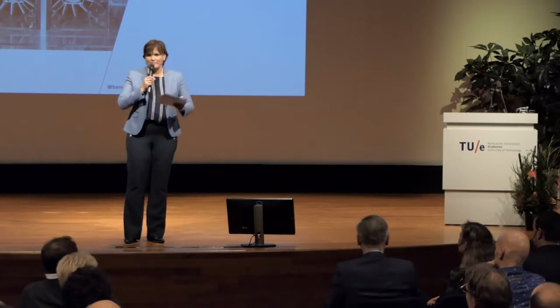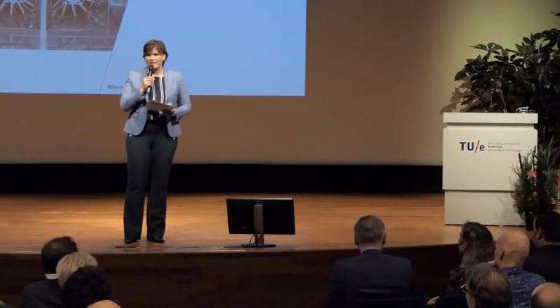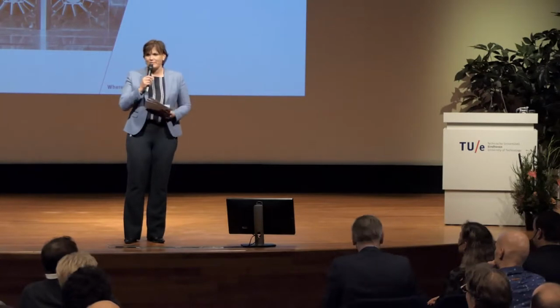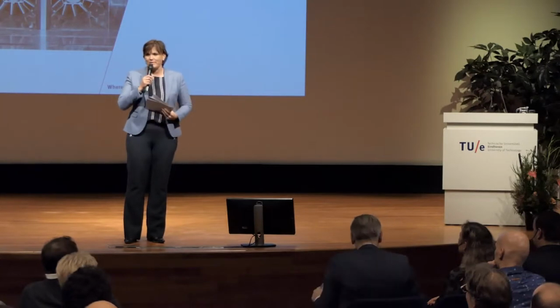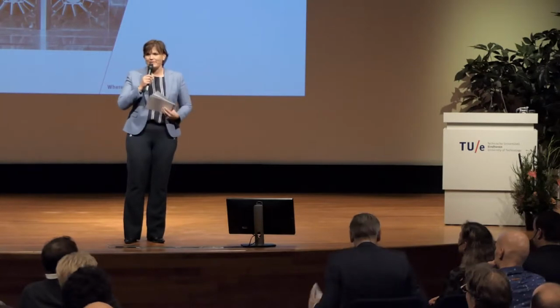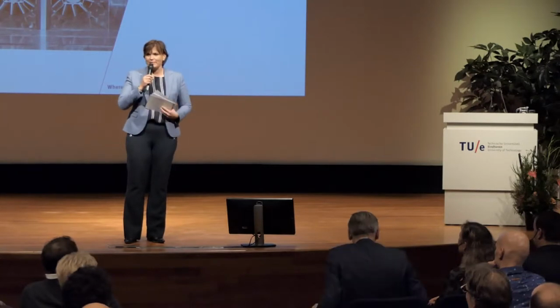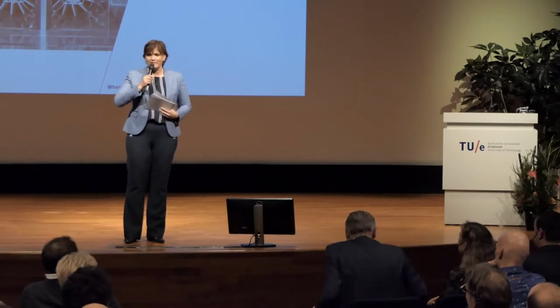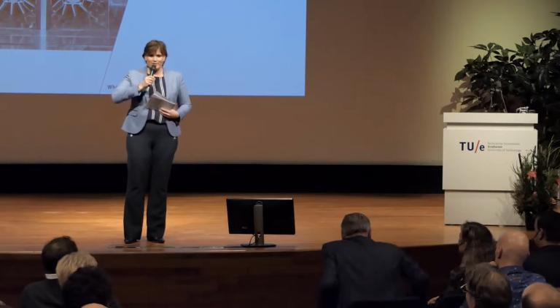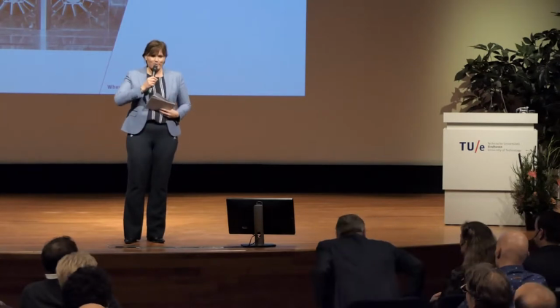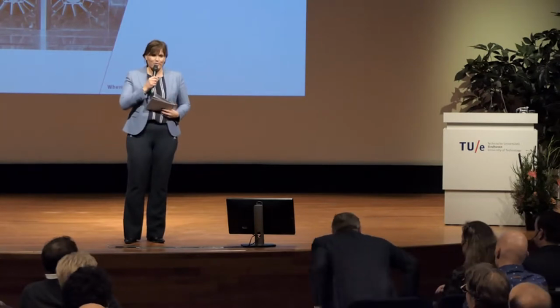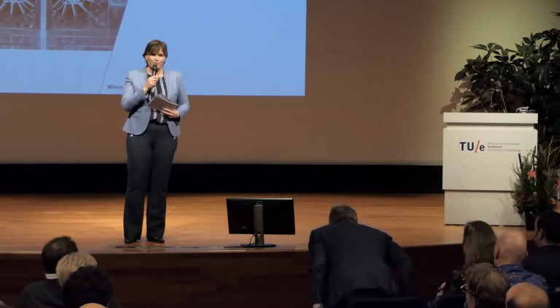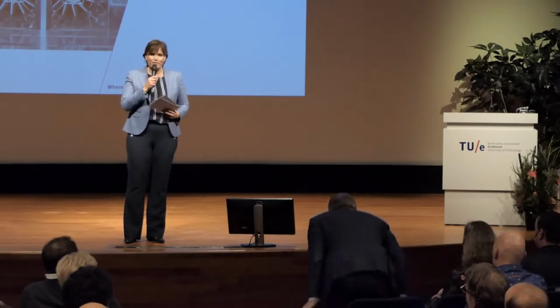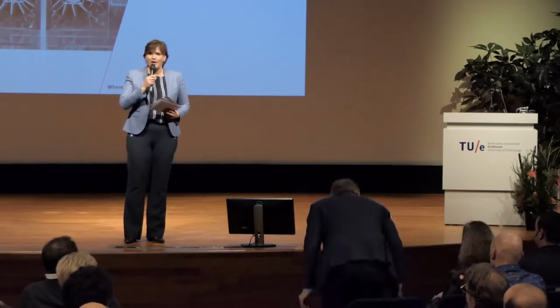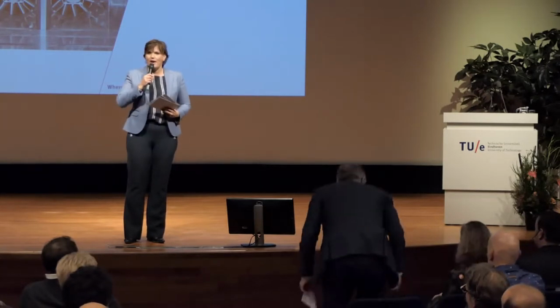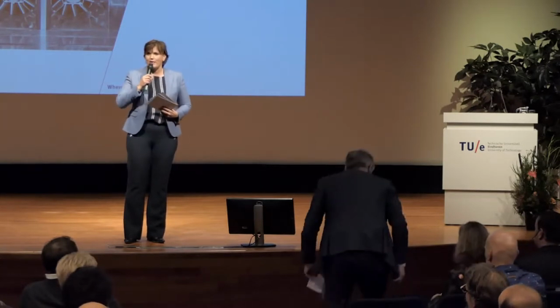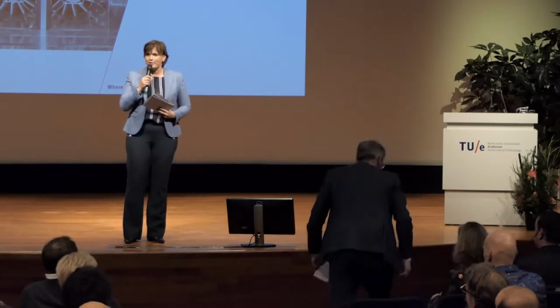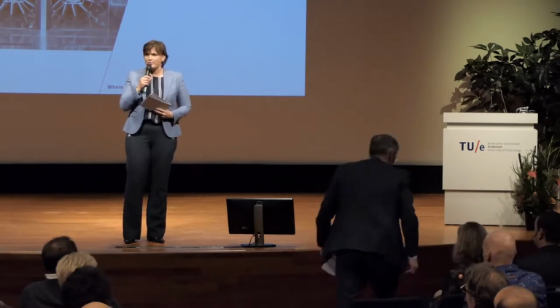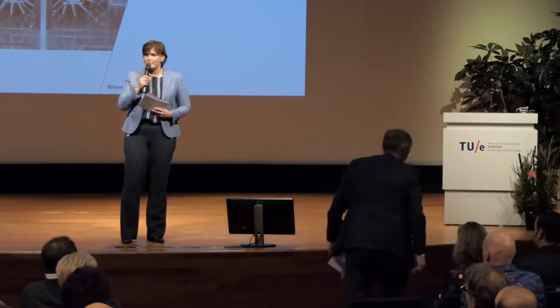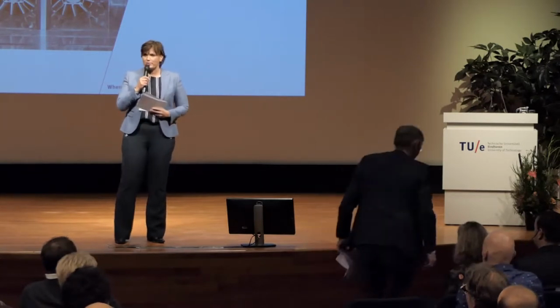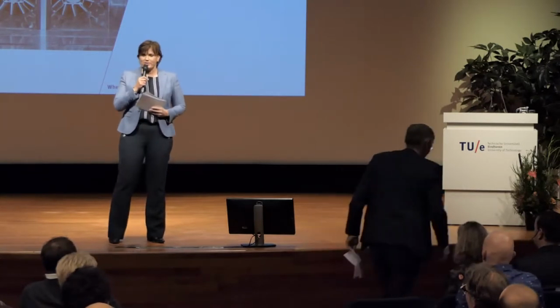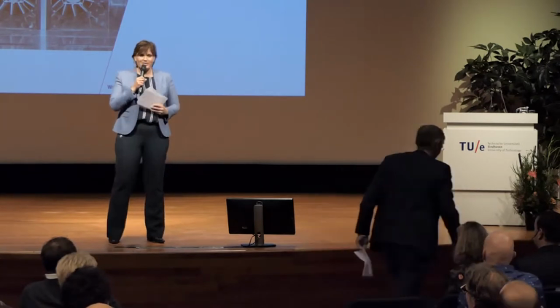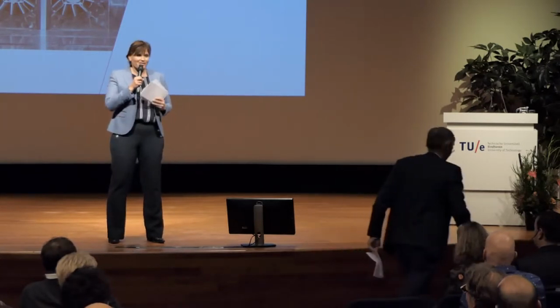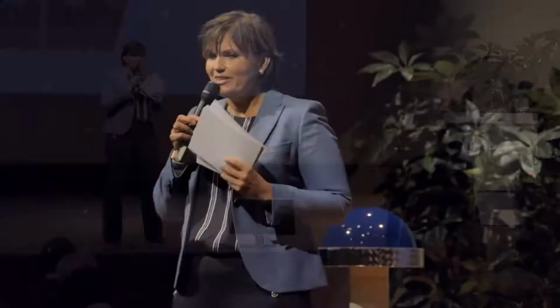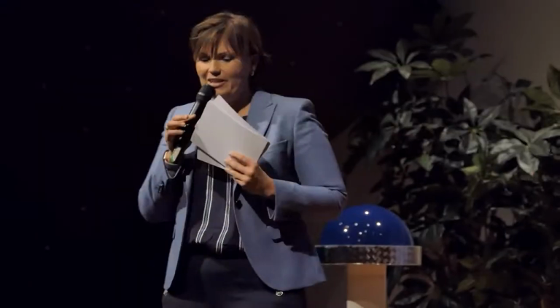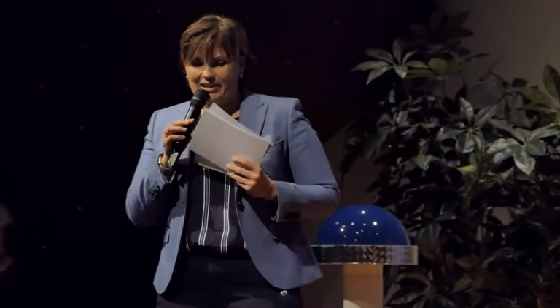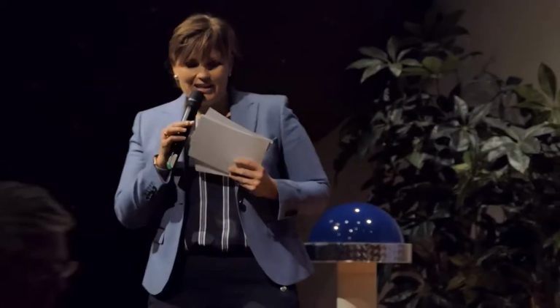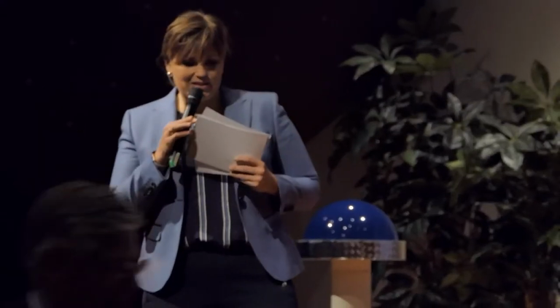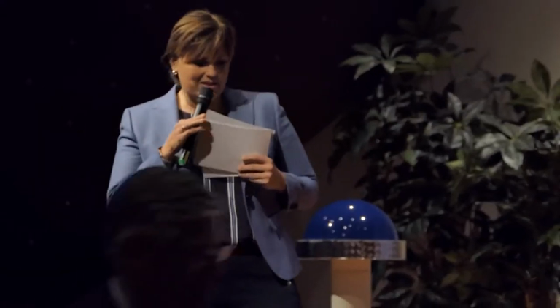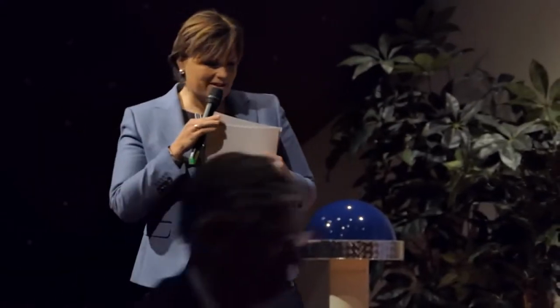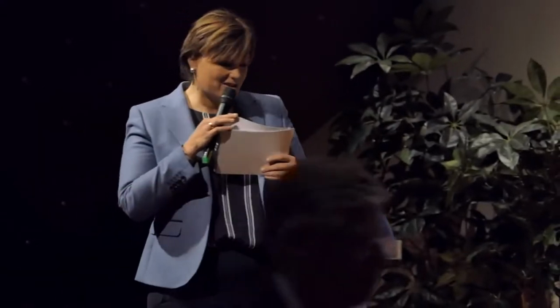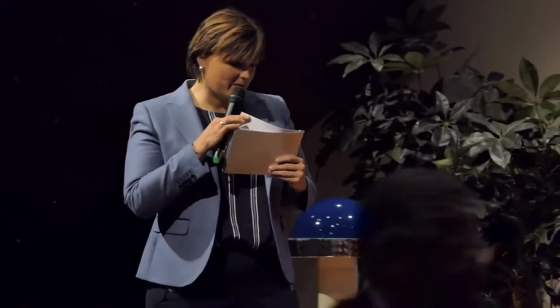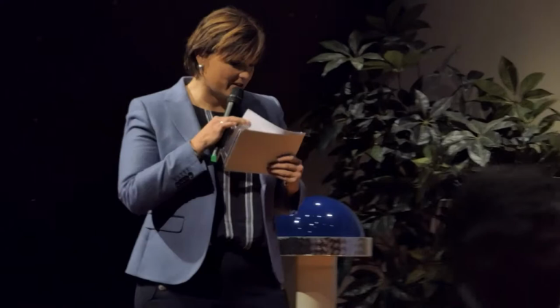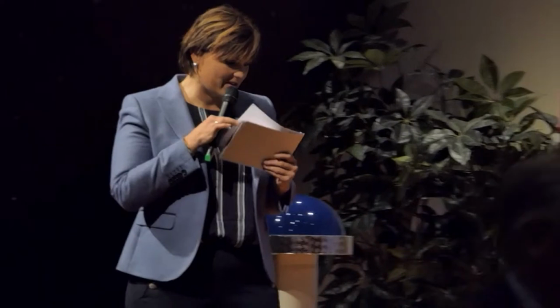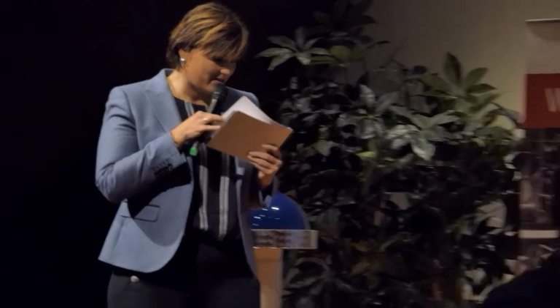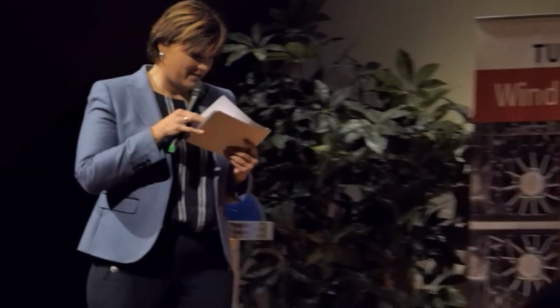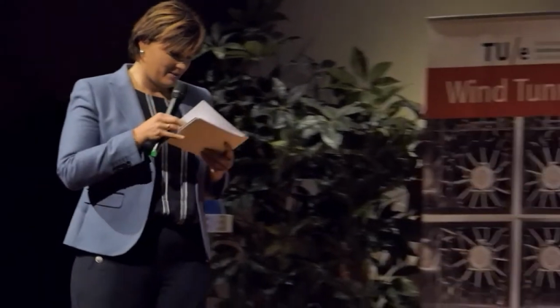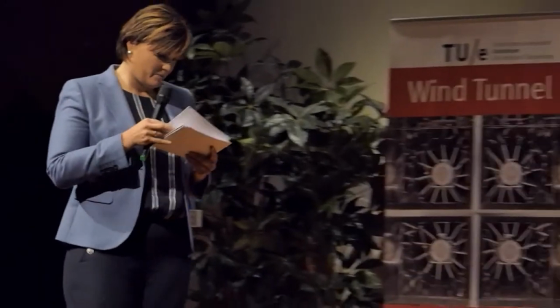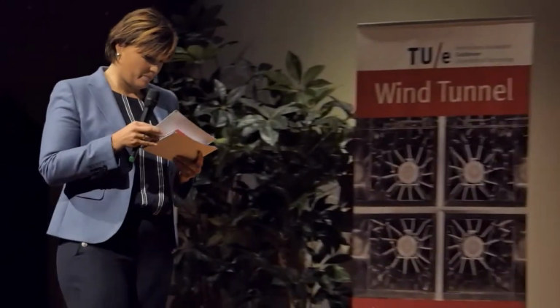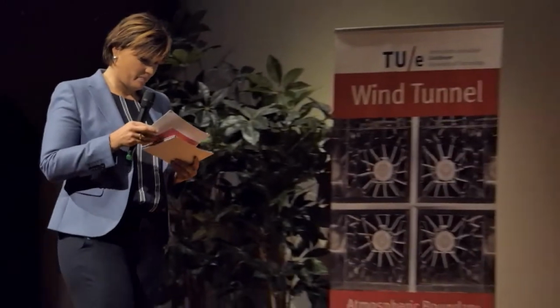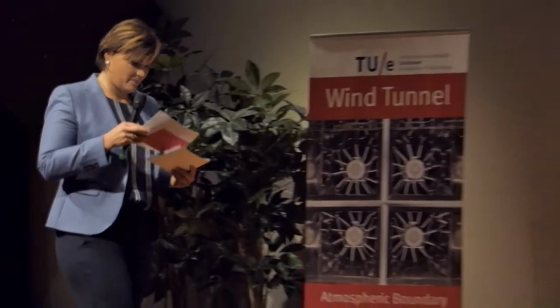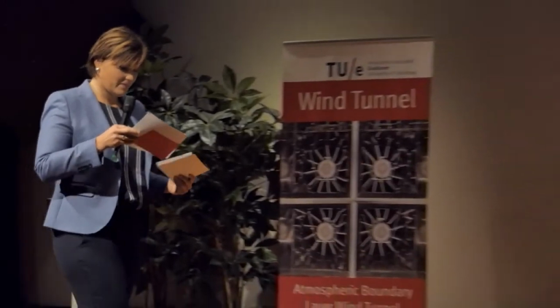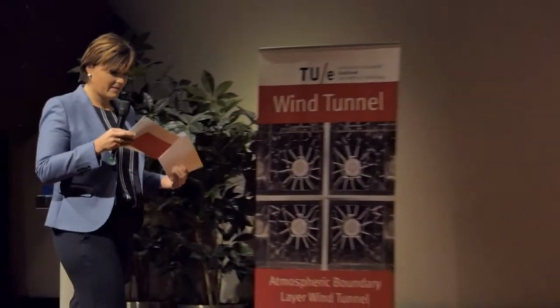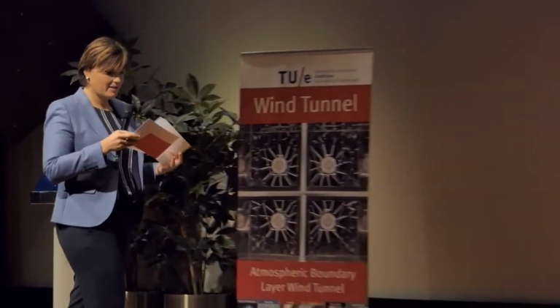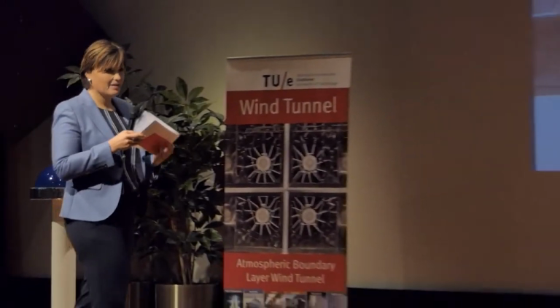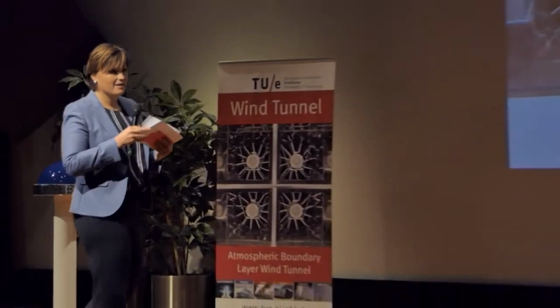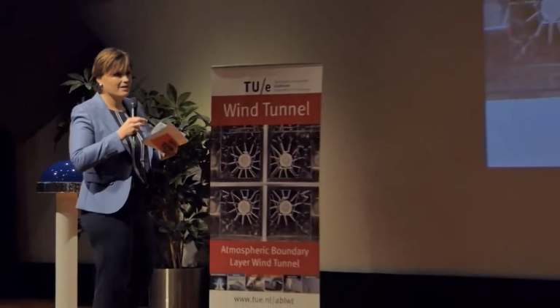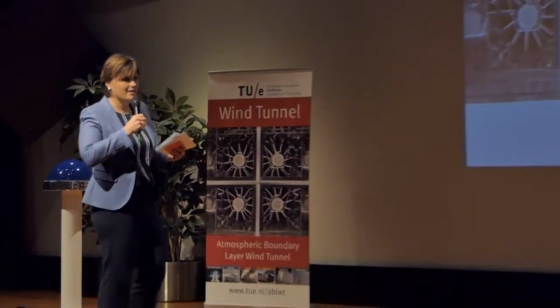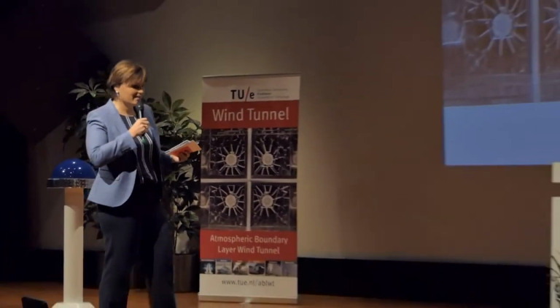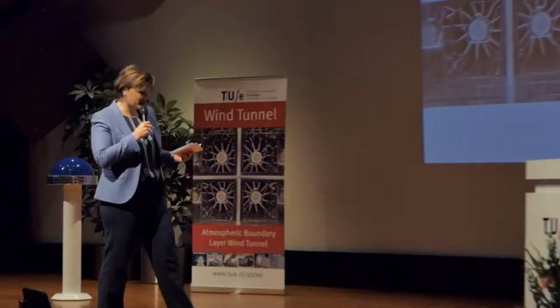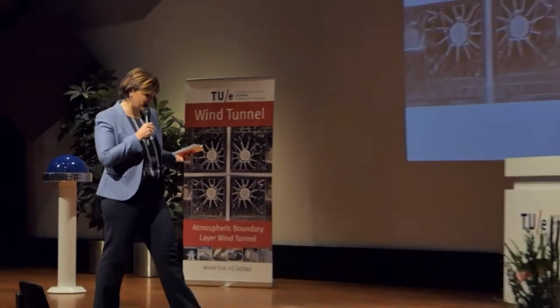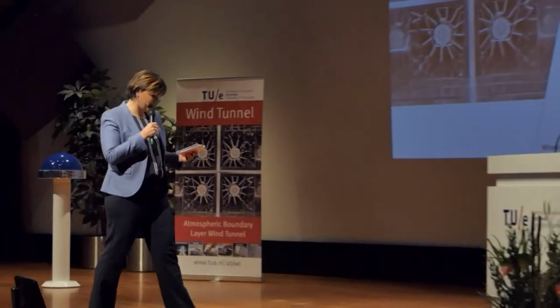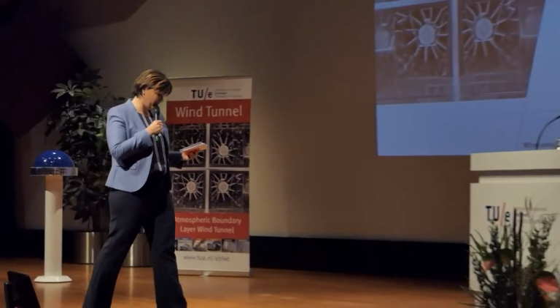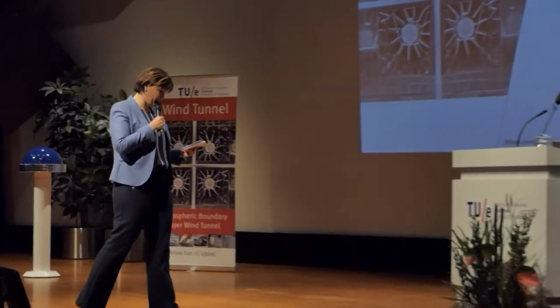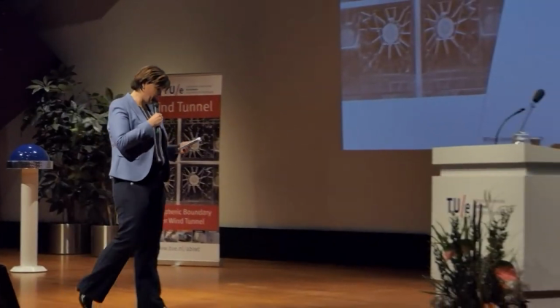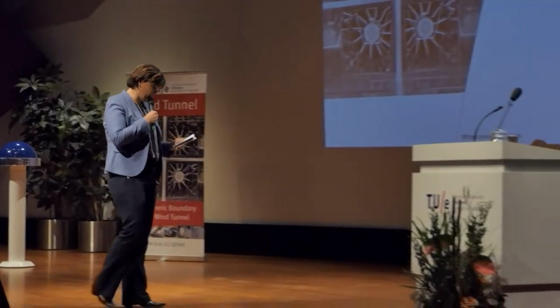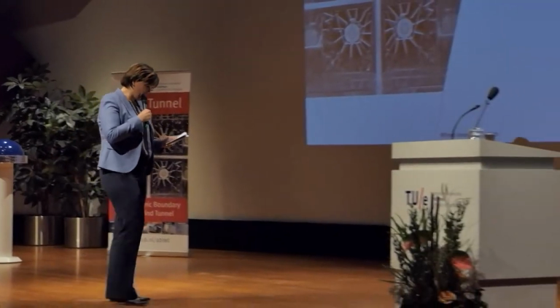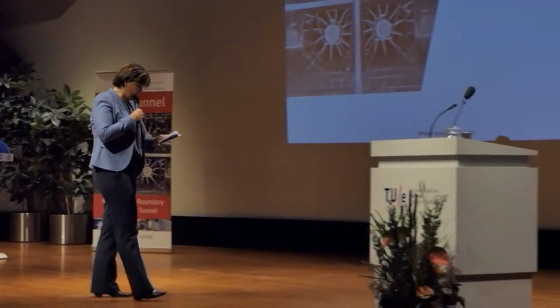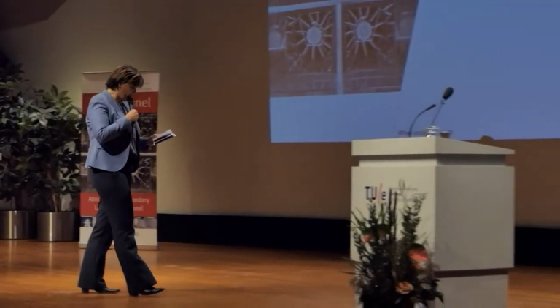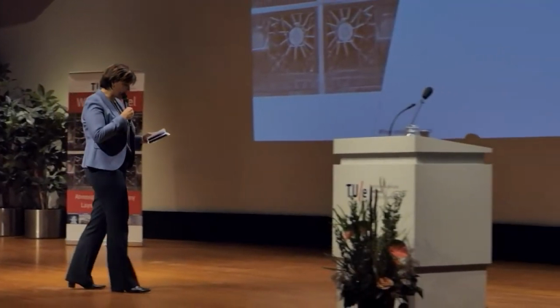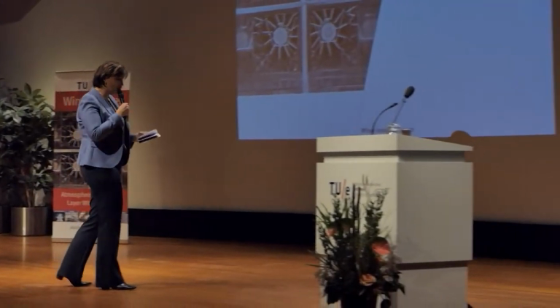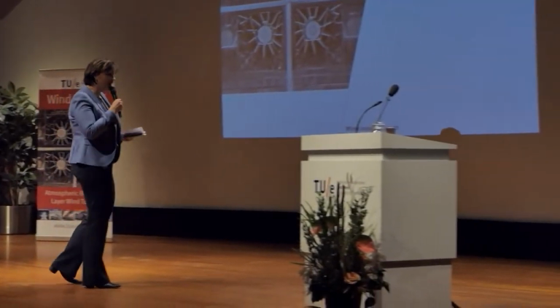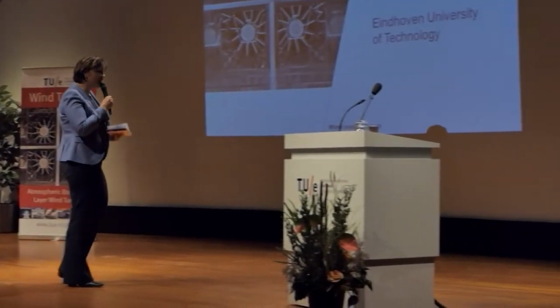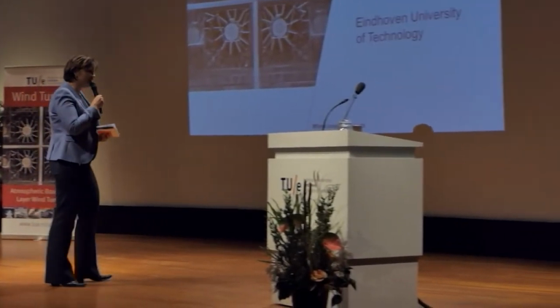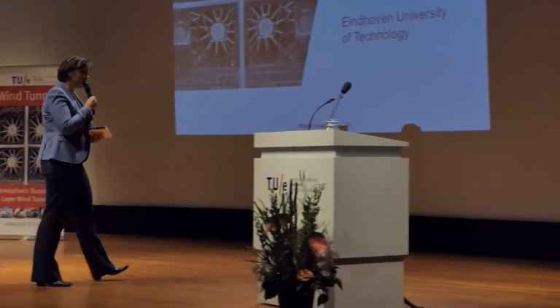Director Magnificus of our university, ladies and gentlemen, here is Frank Bajens.